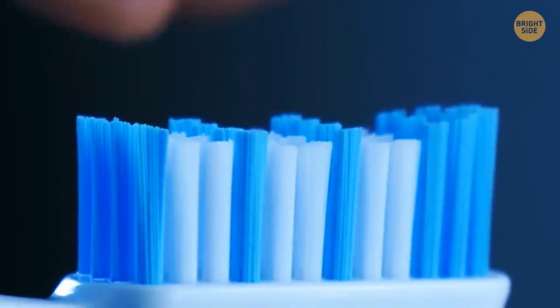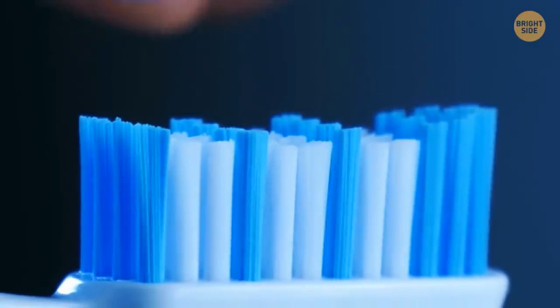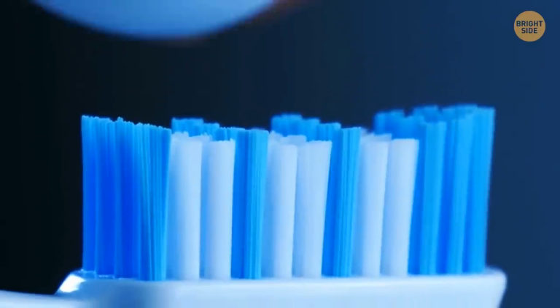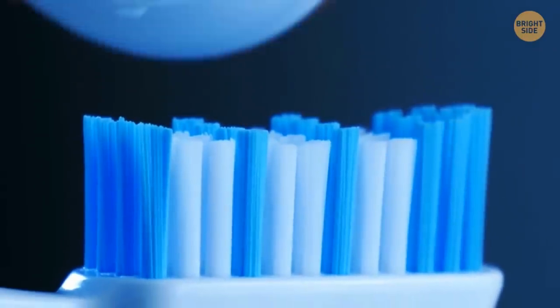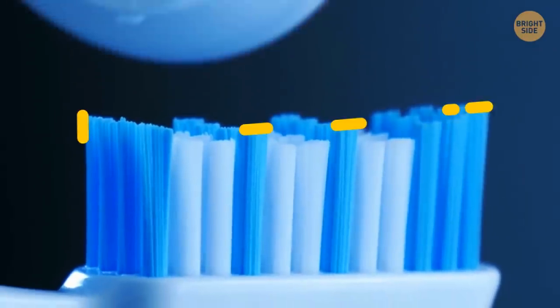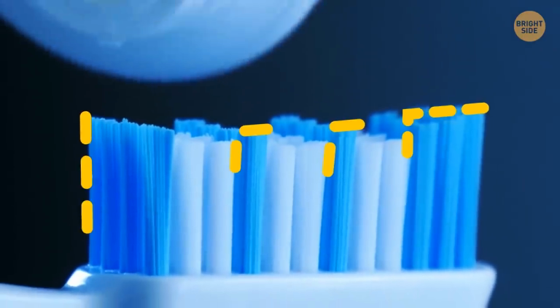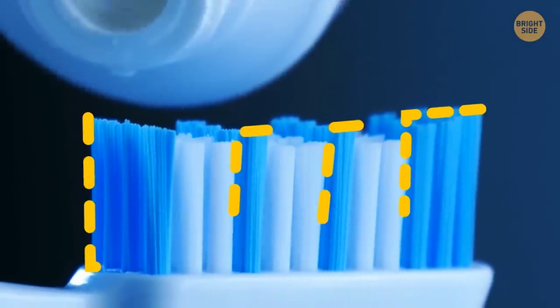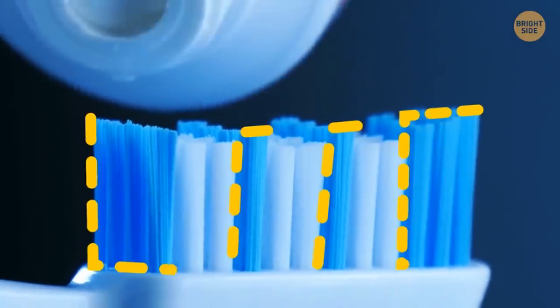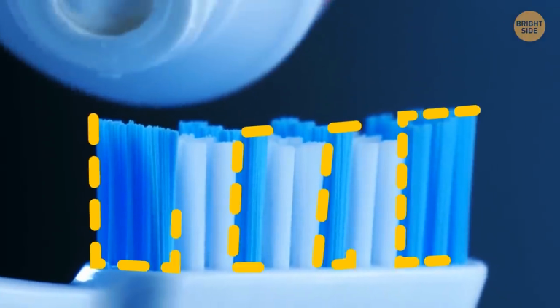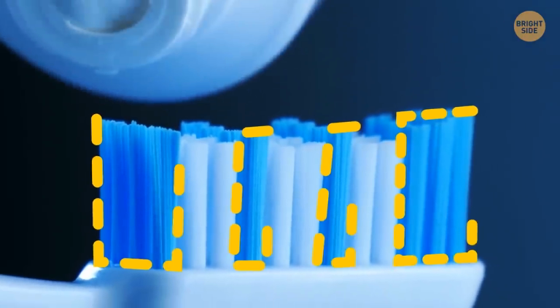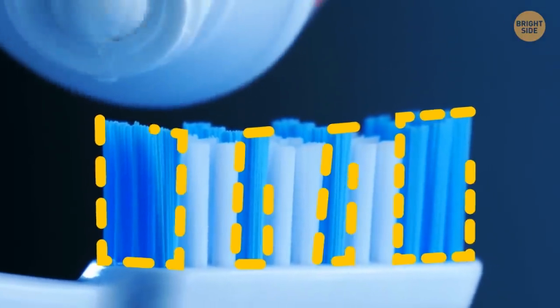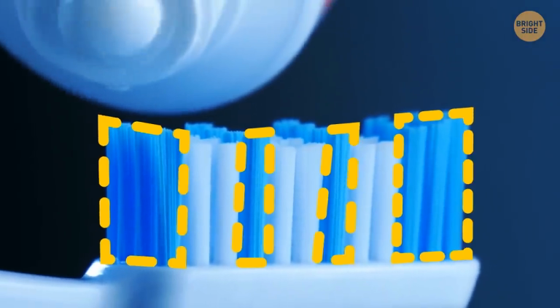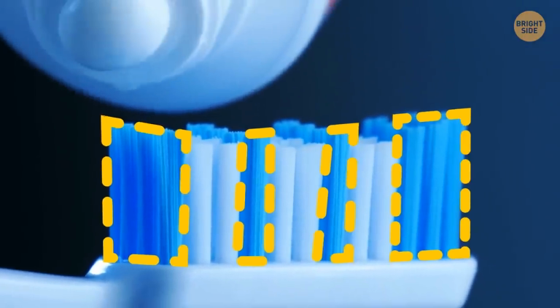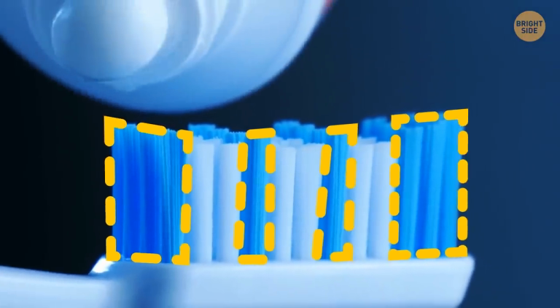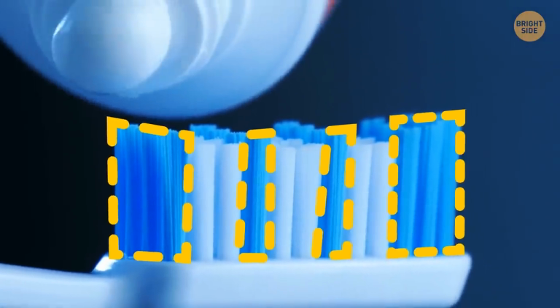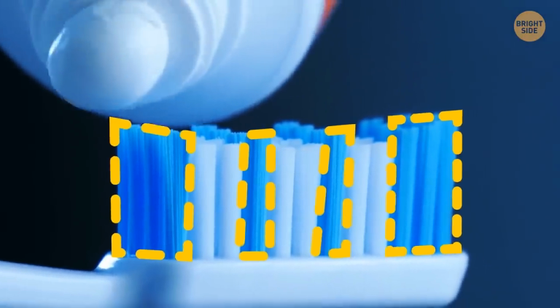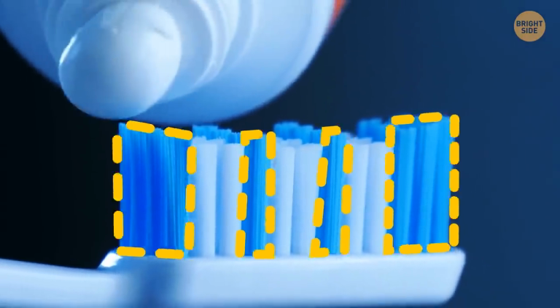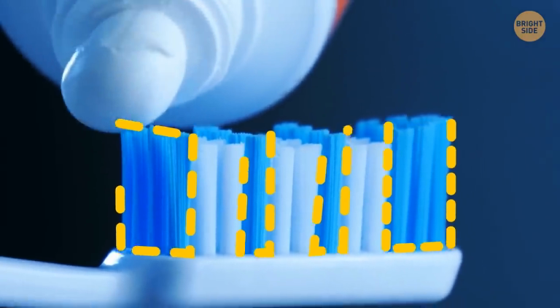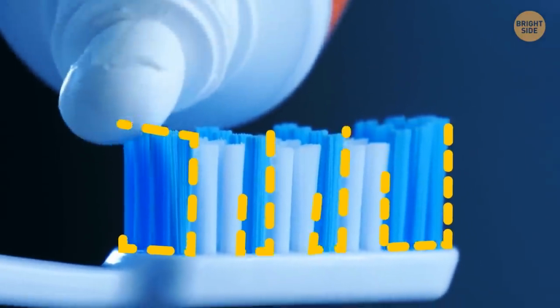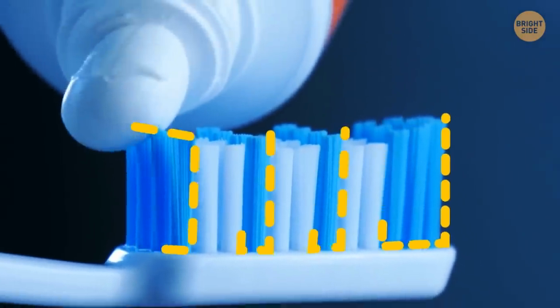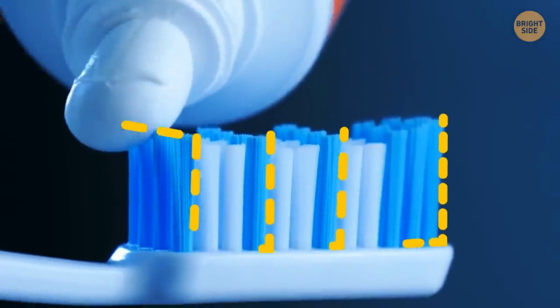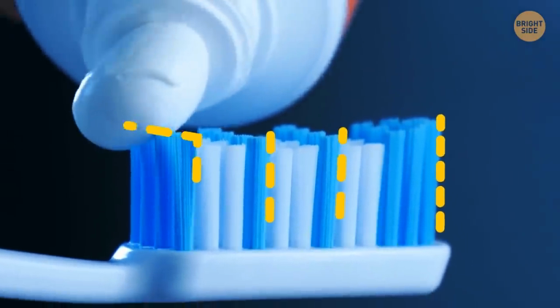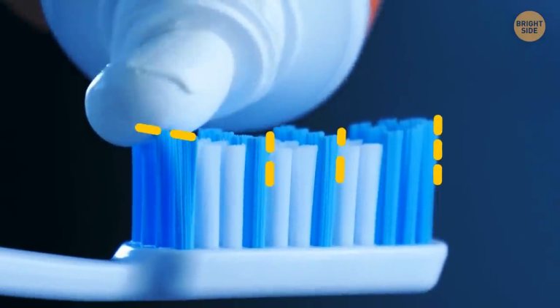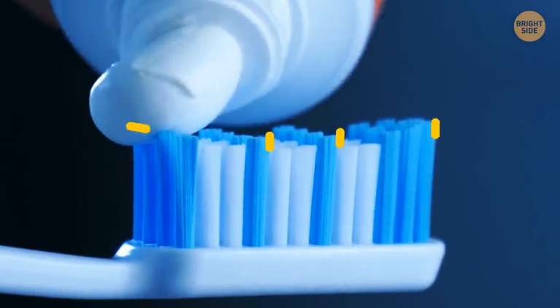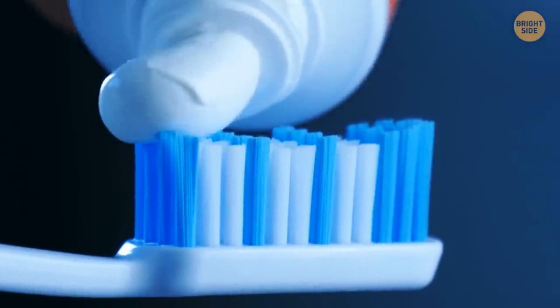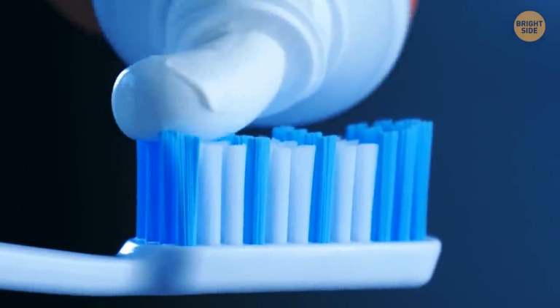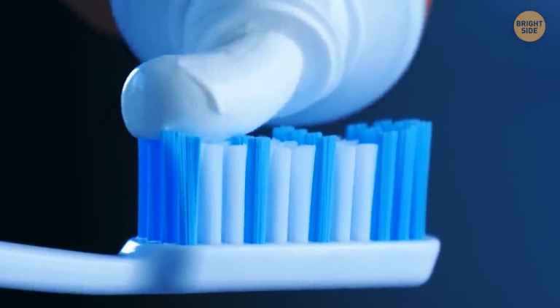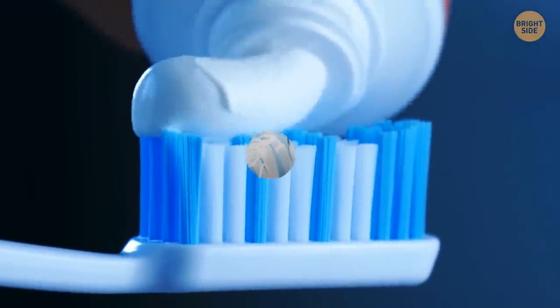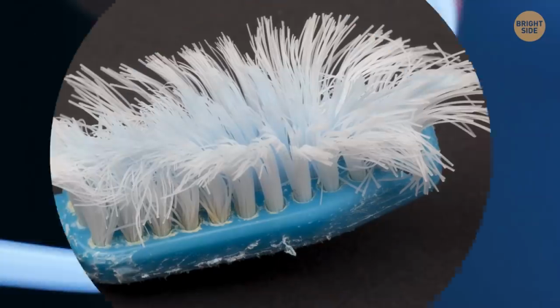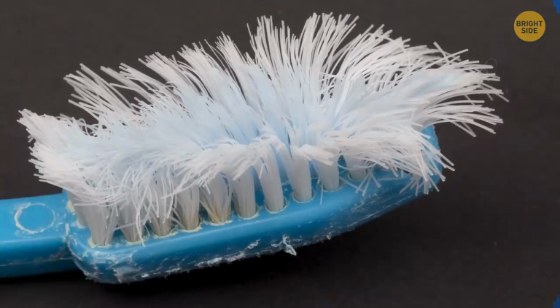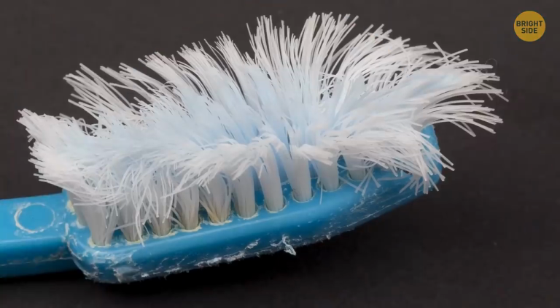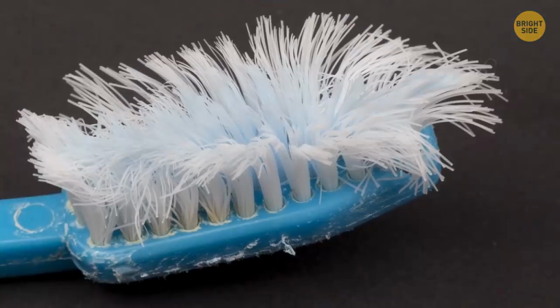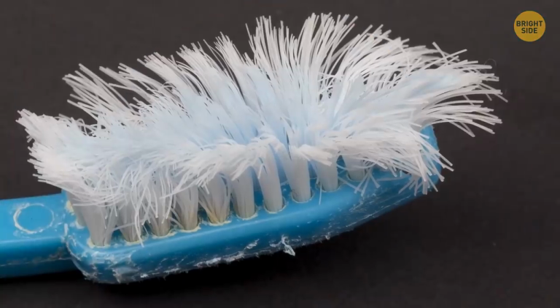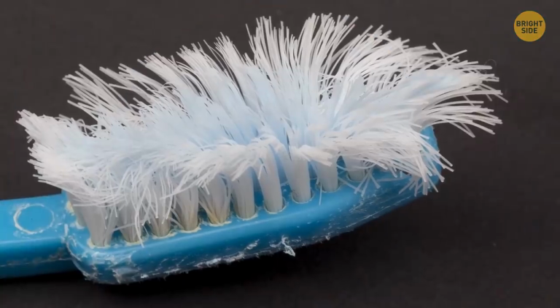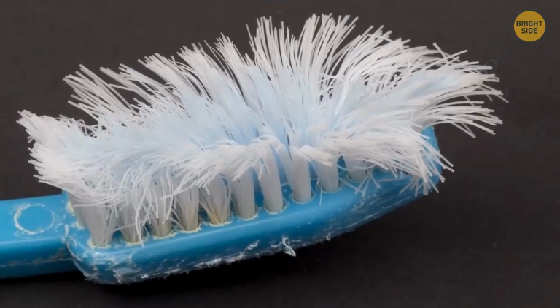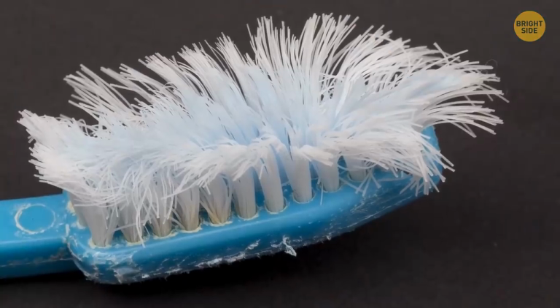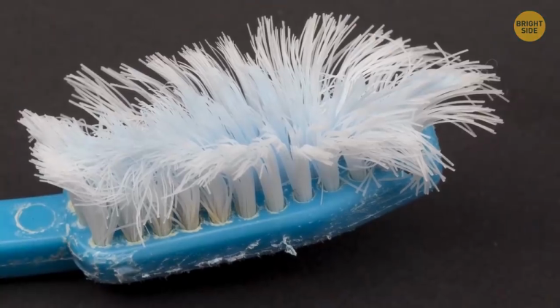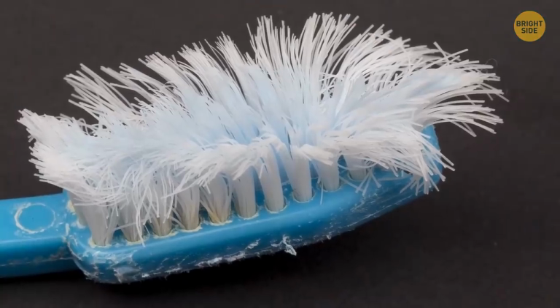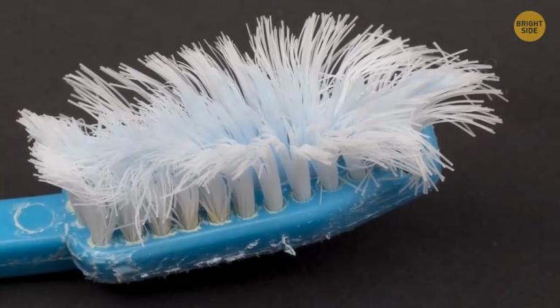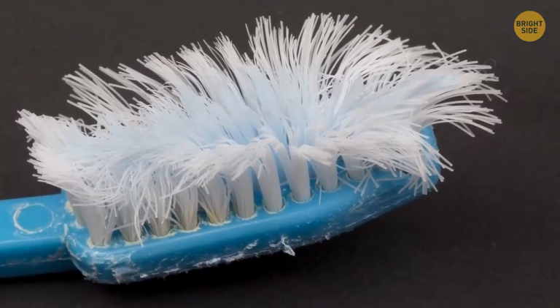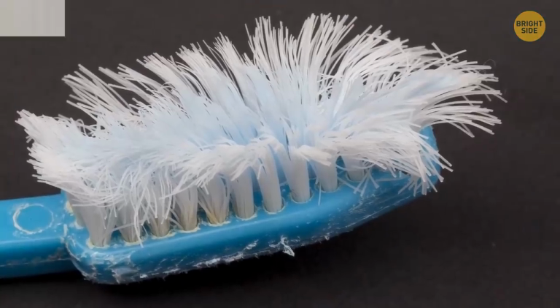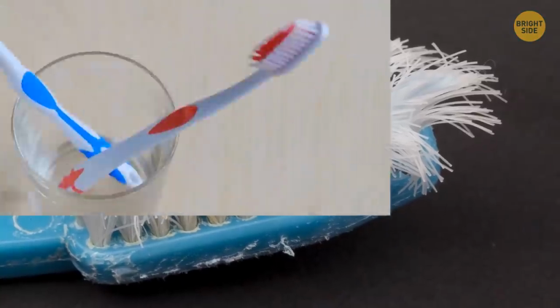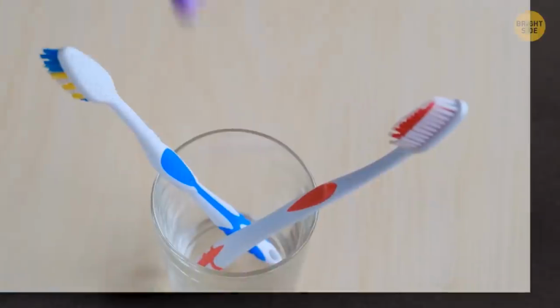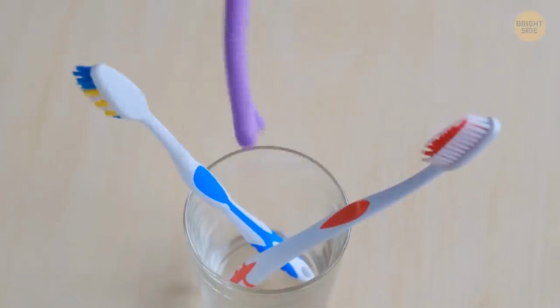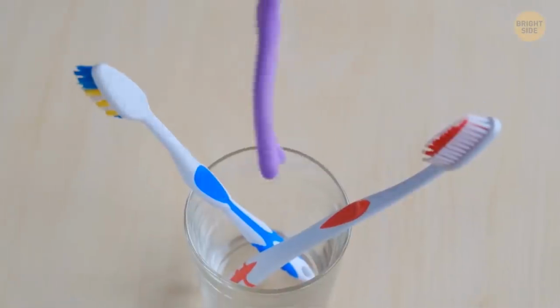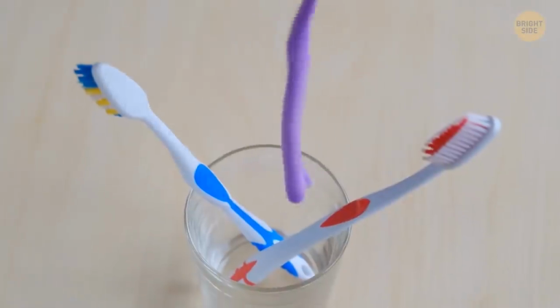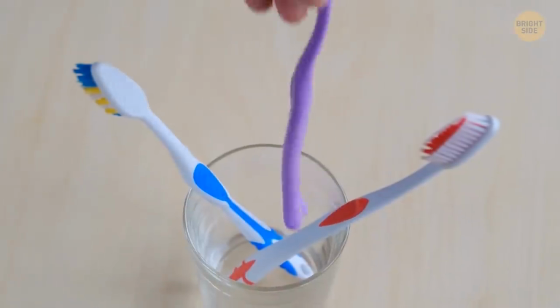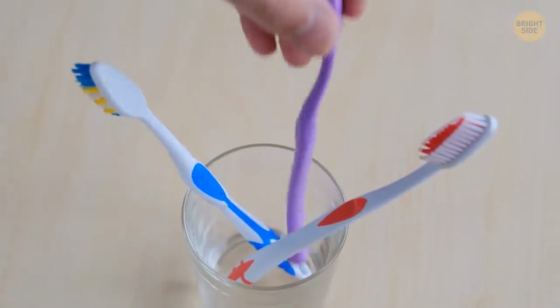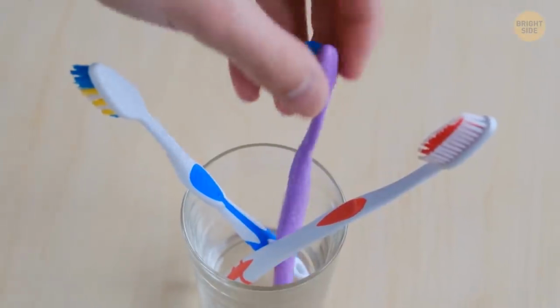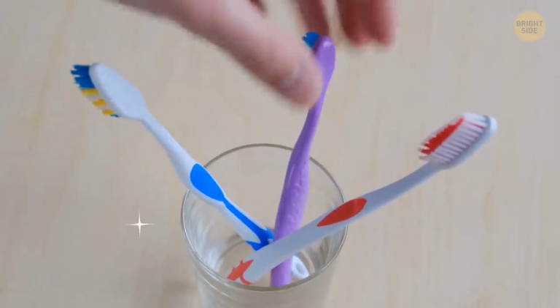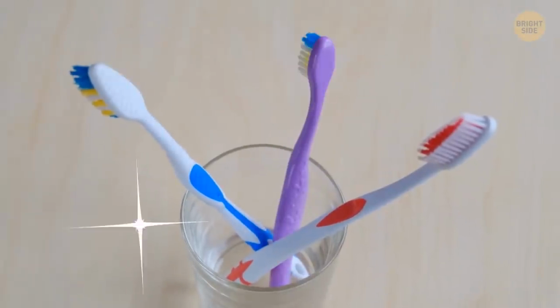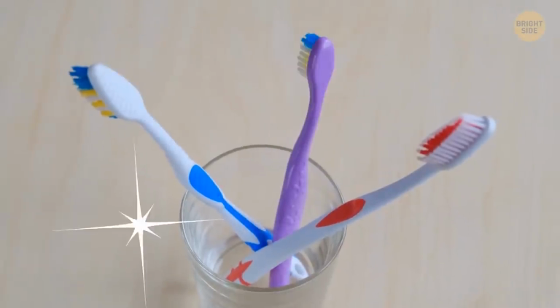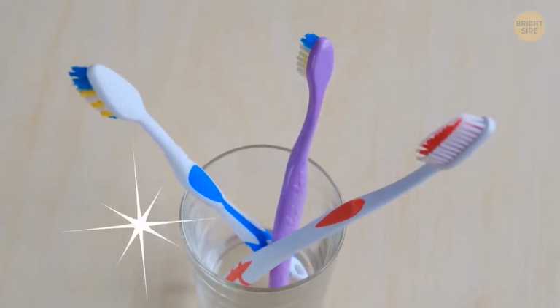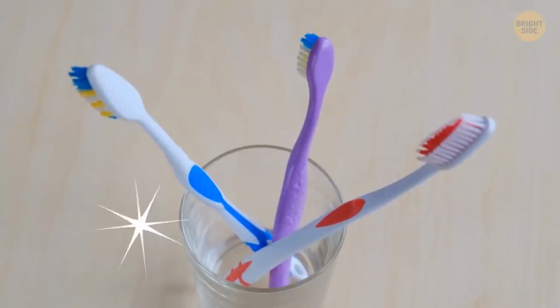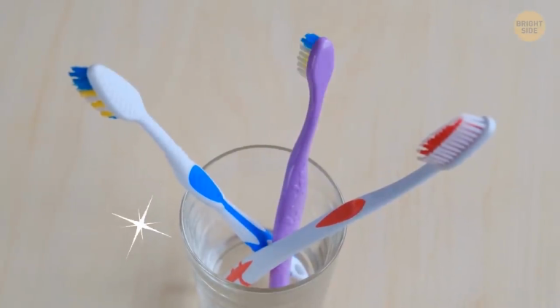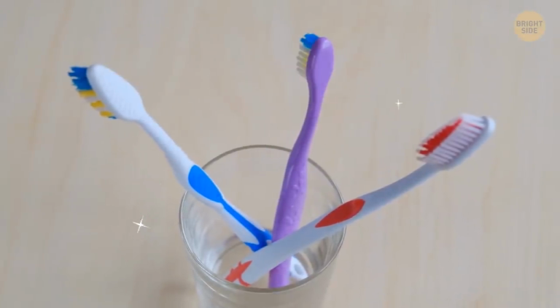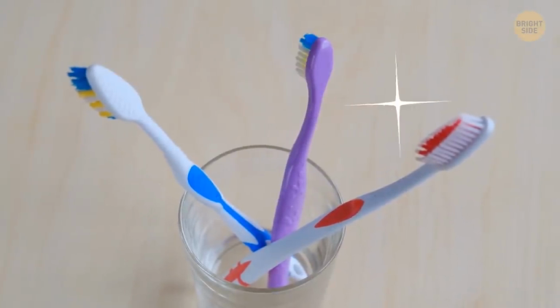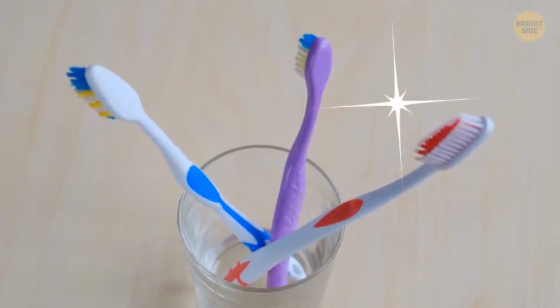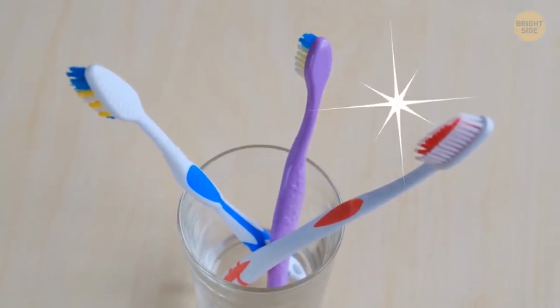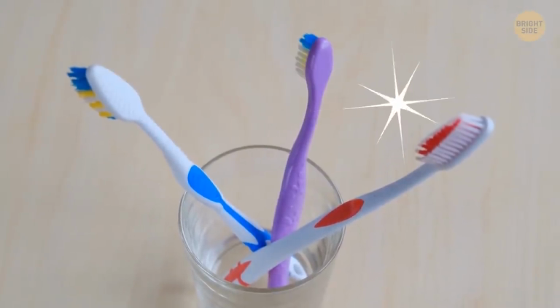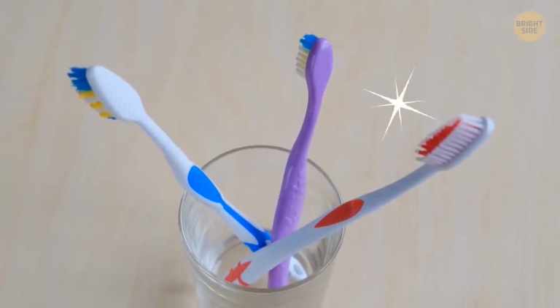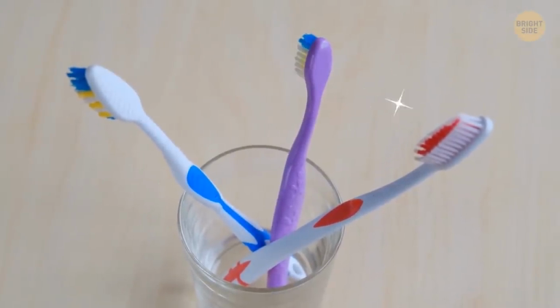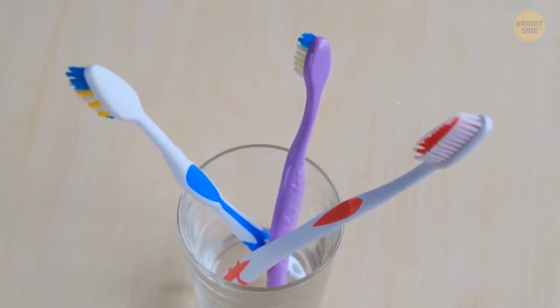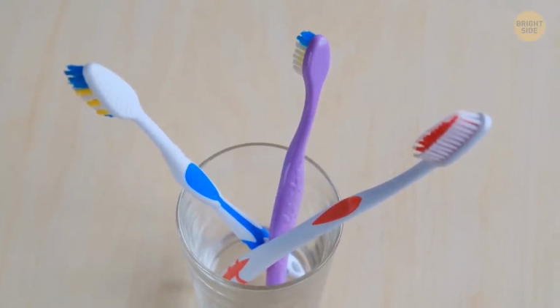Multicolored bristles on your toothbrush serve a practical purpose. When the color fades, consider it a sign that it's time to change the brush.